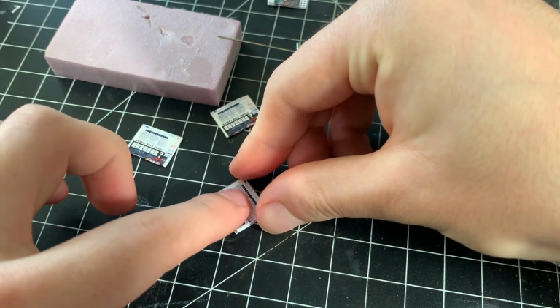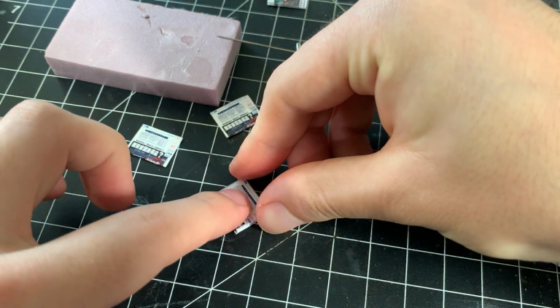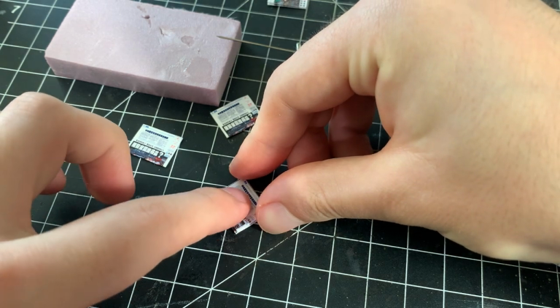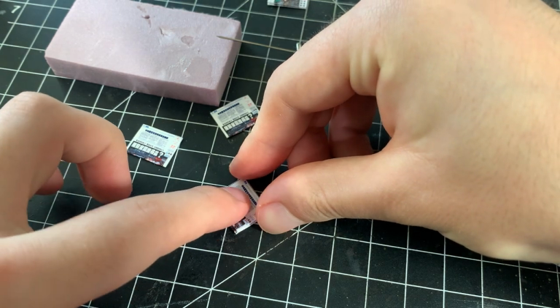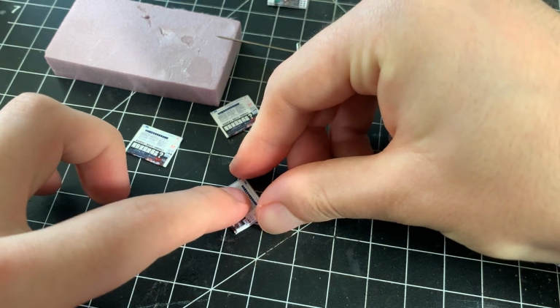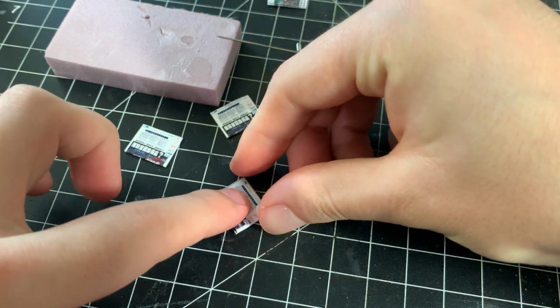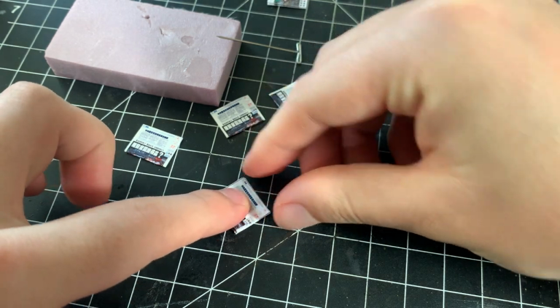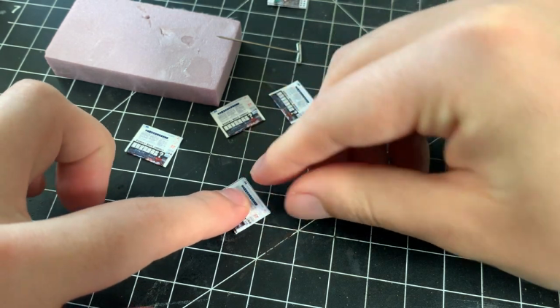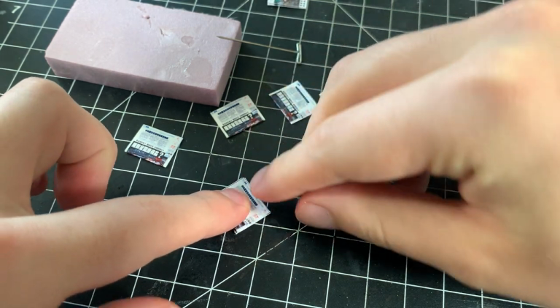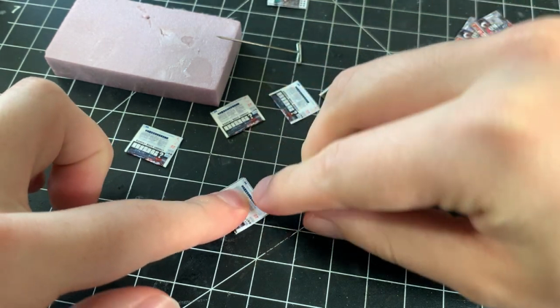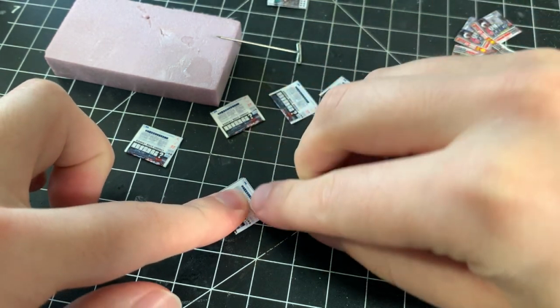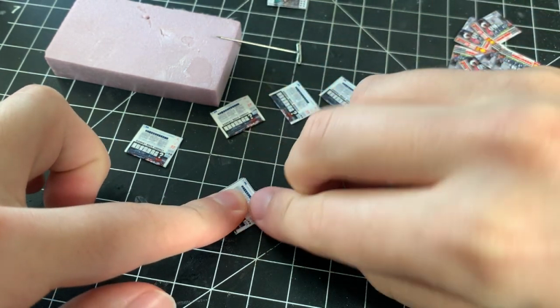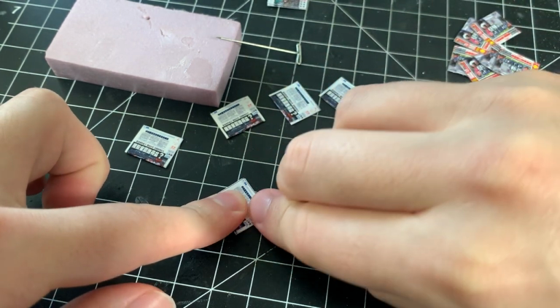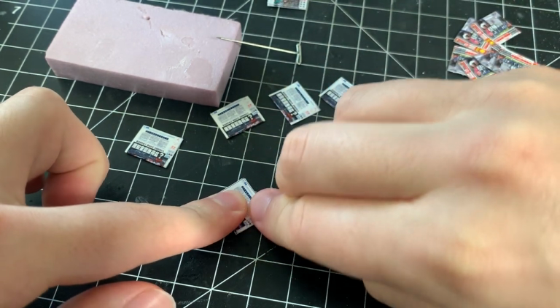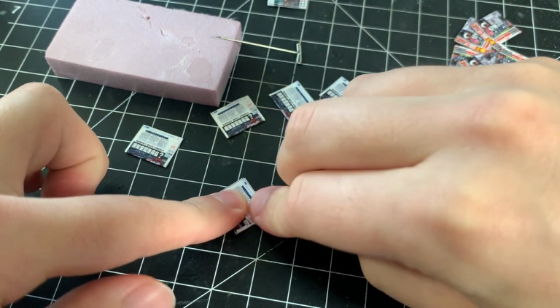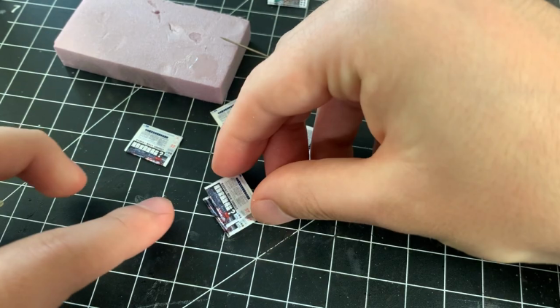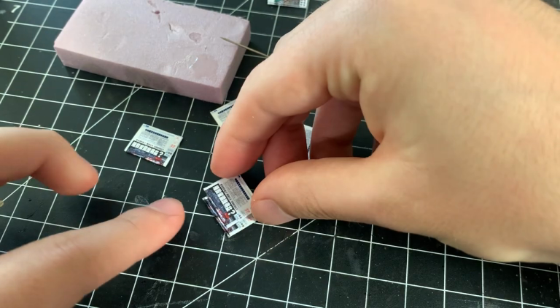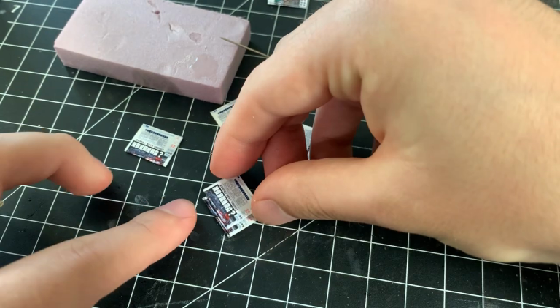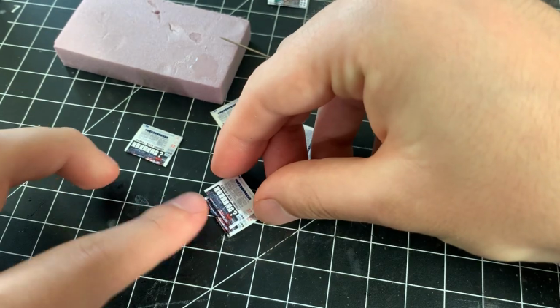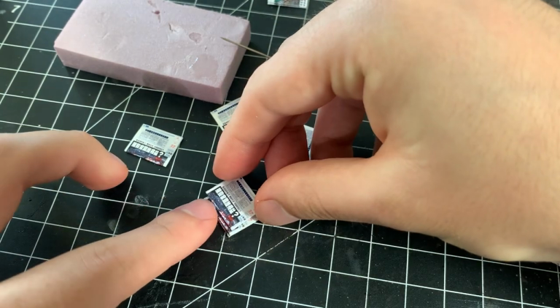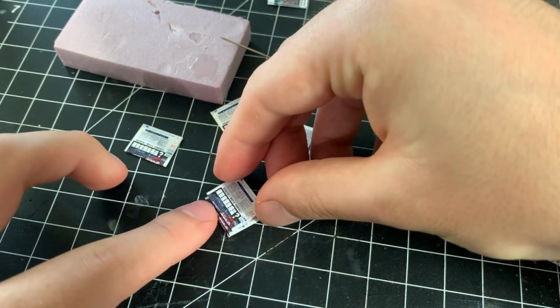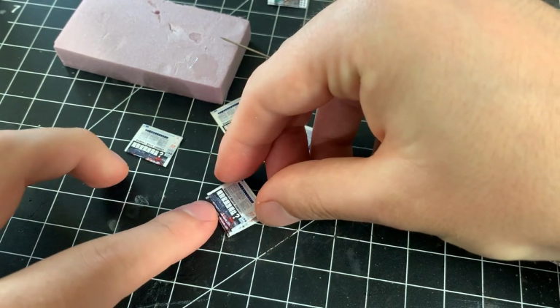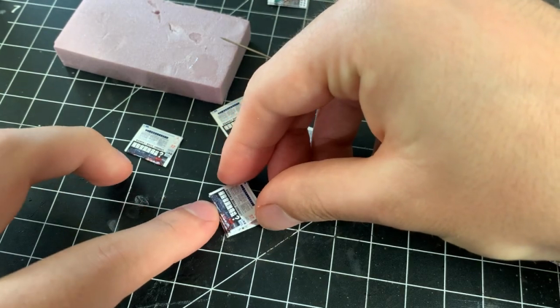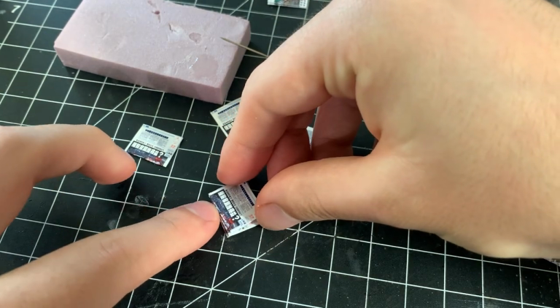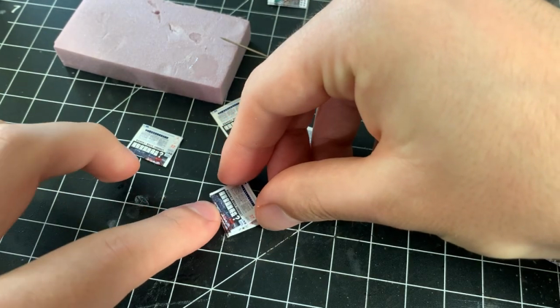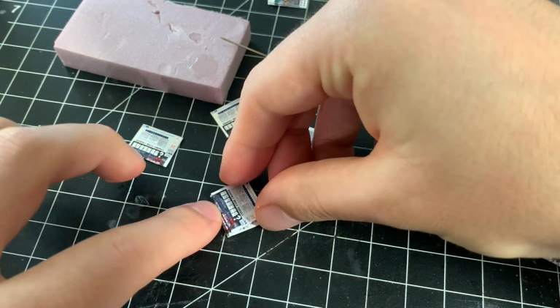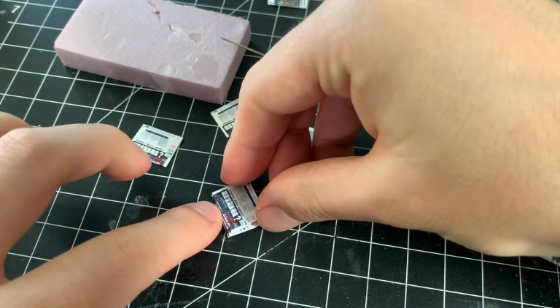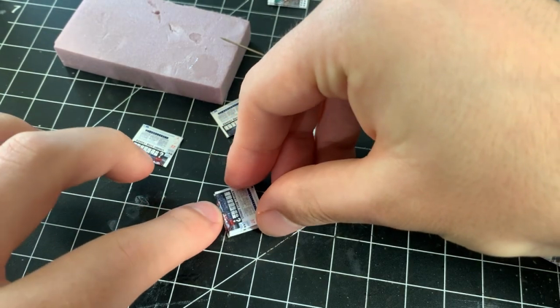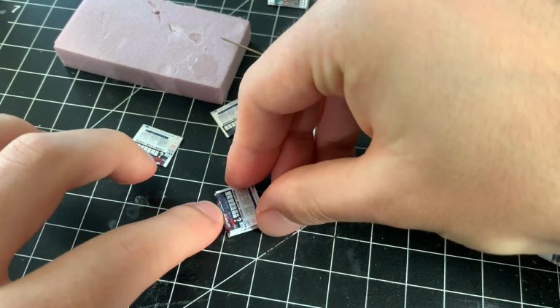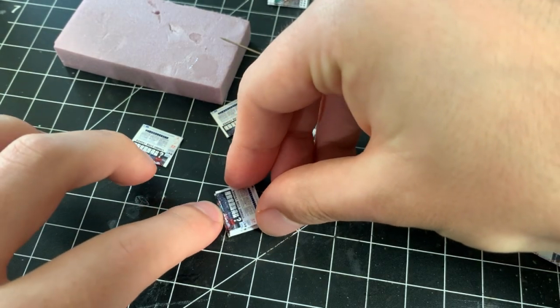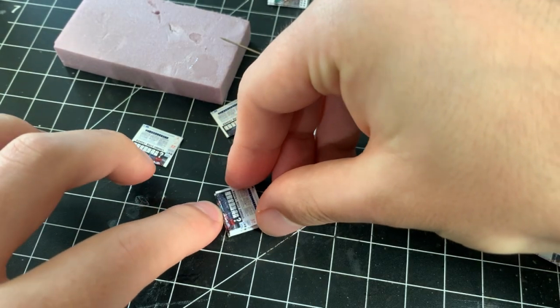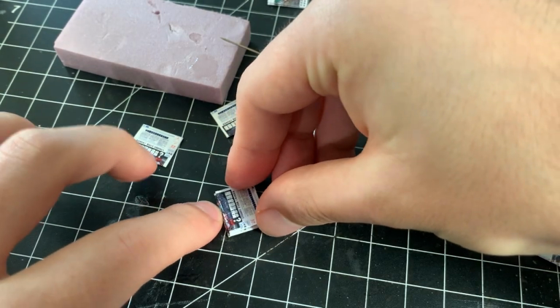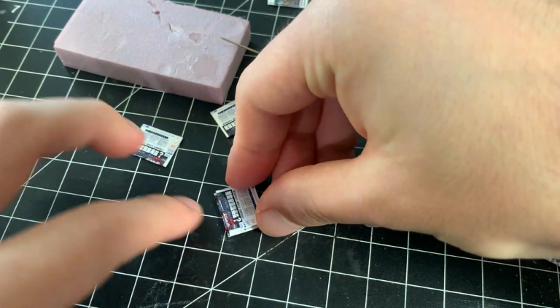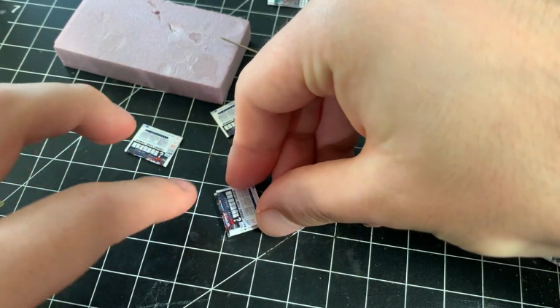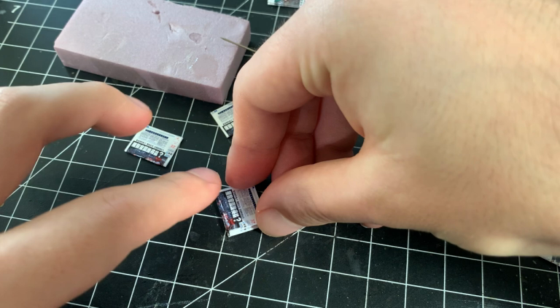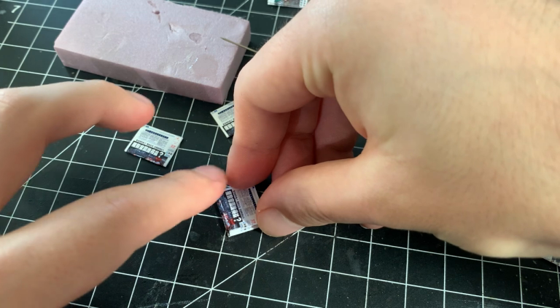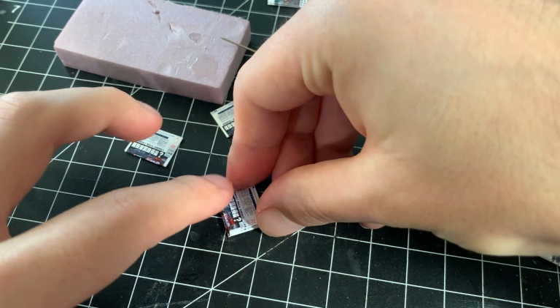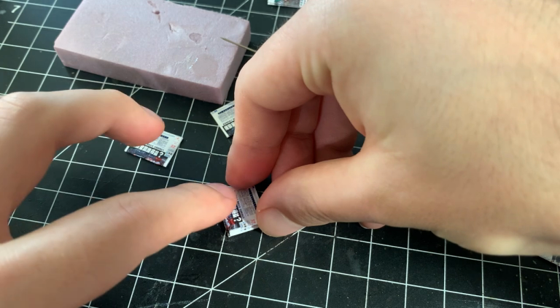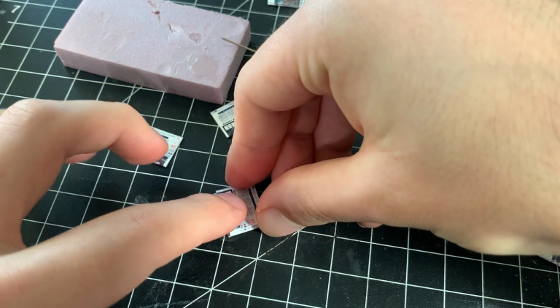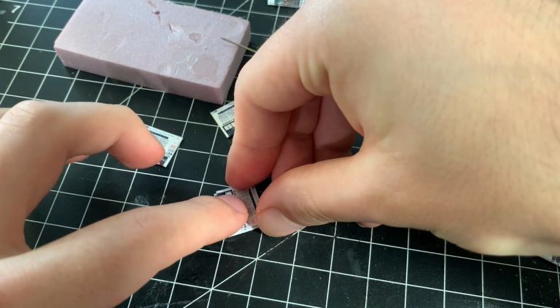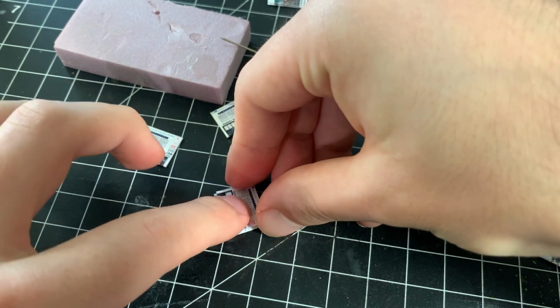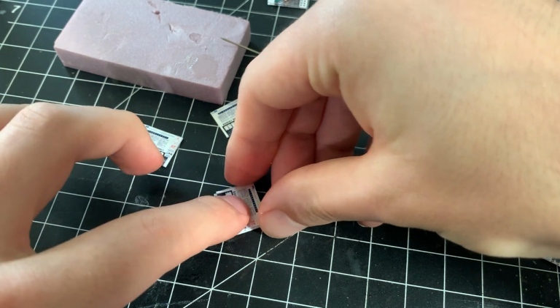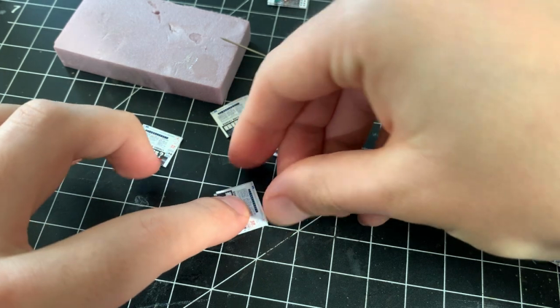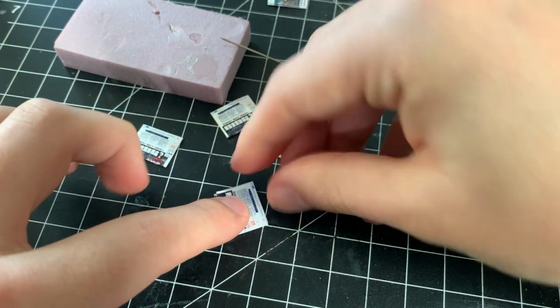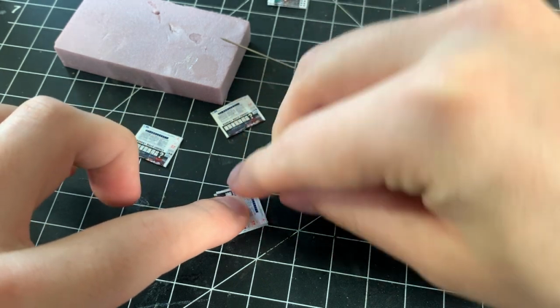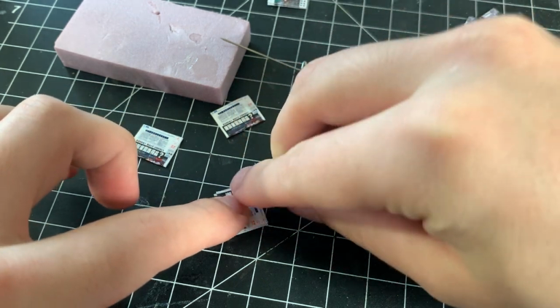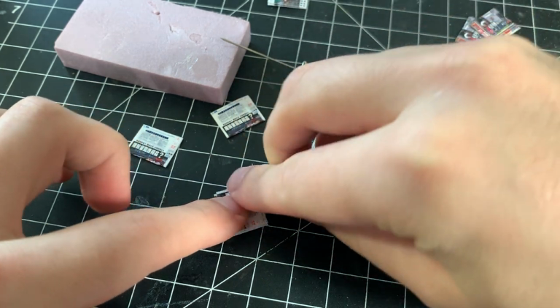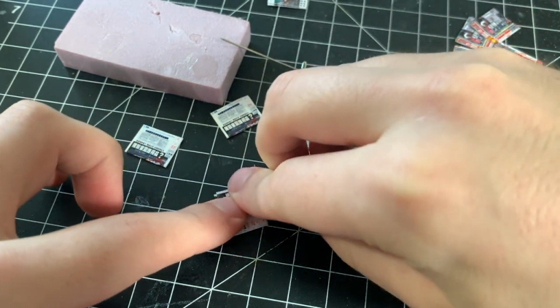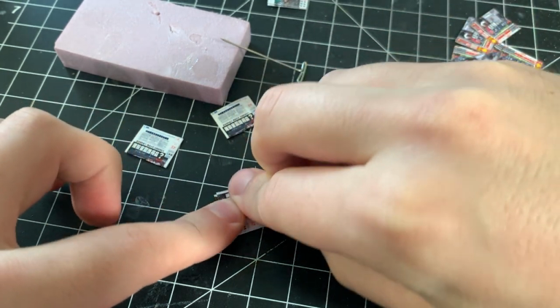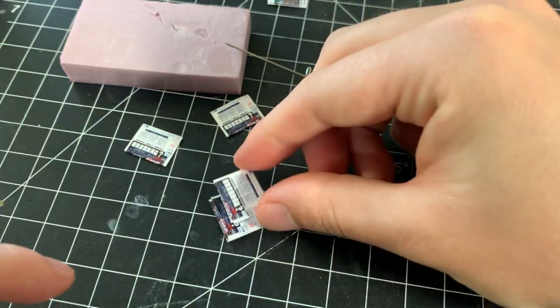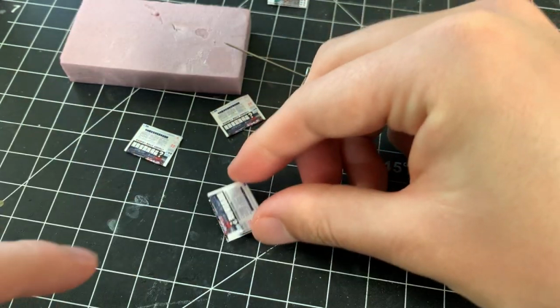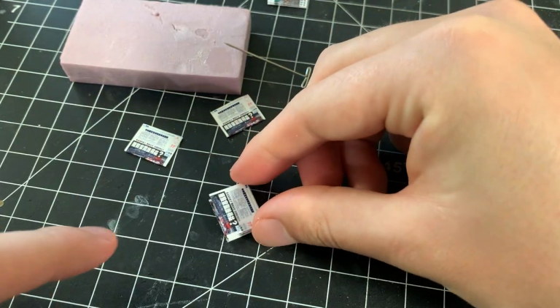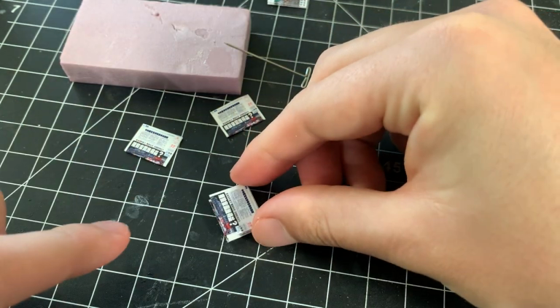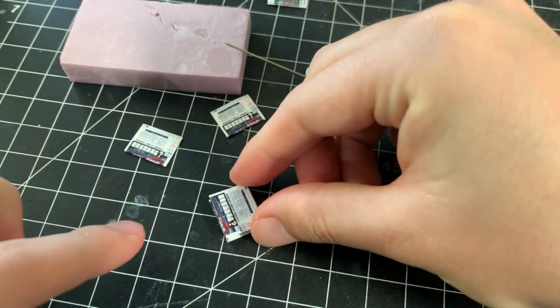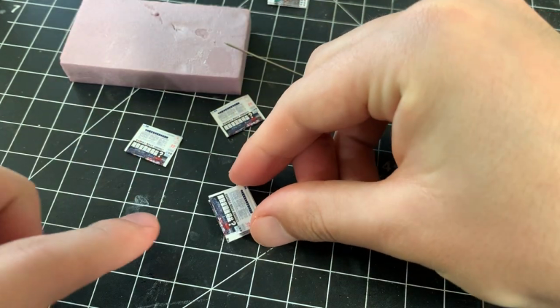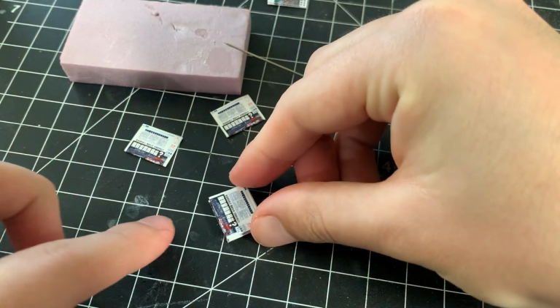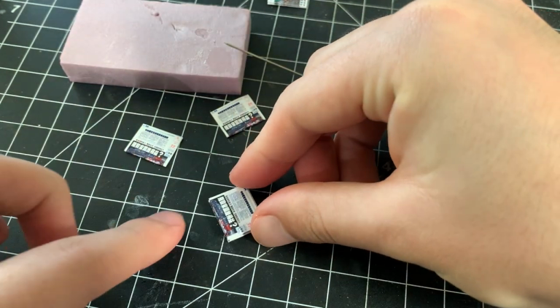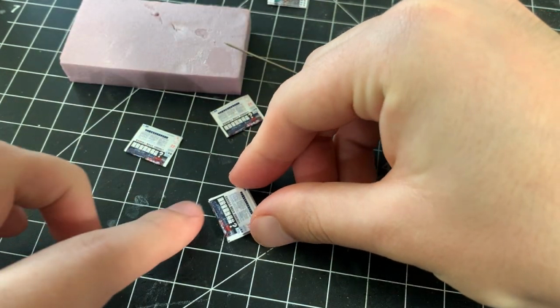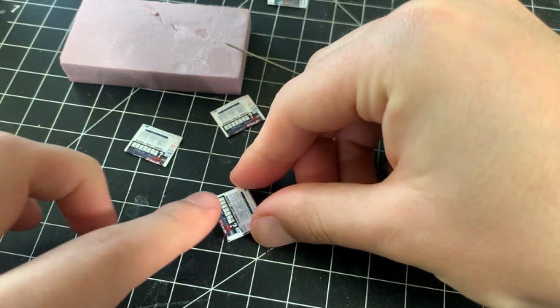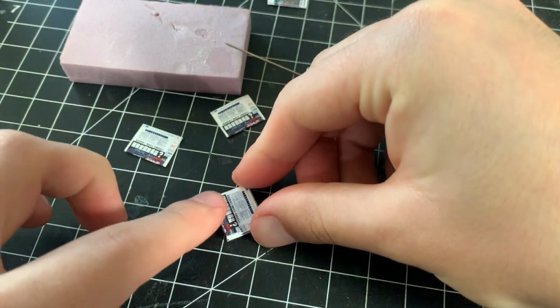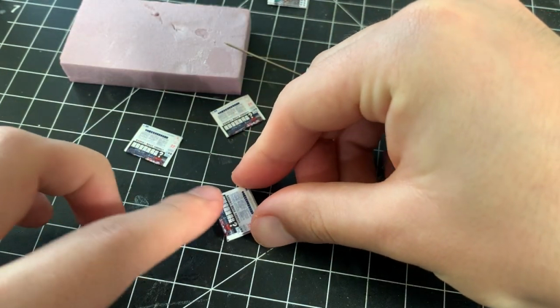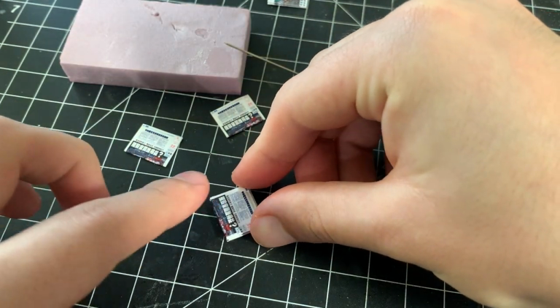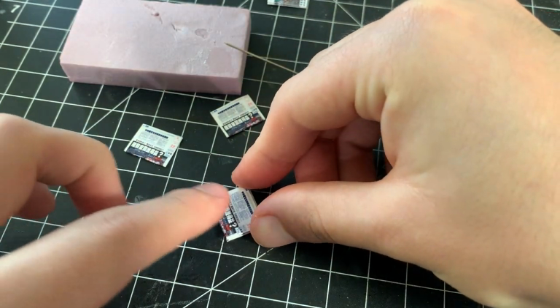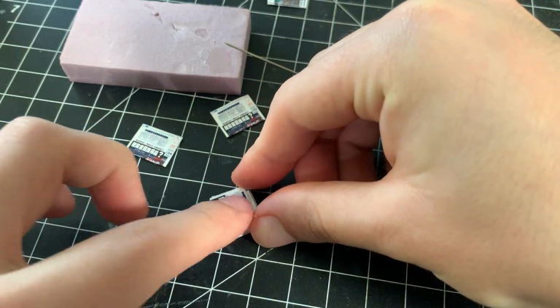I remember the first time I did this, I was so surprised how a bunch of folded pieces of paper stacked on top of each other looked so realistic.